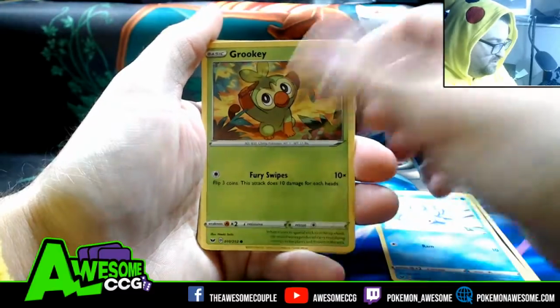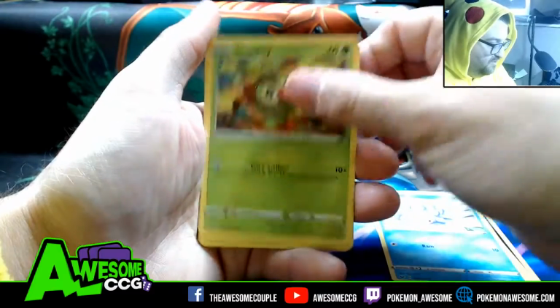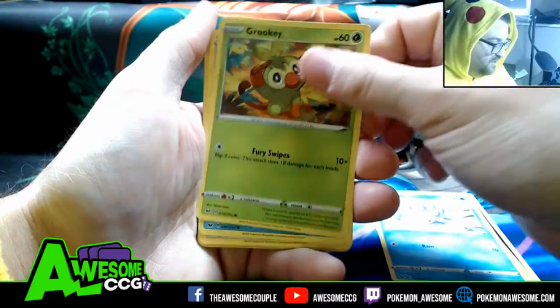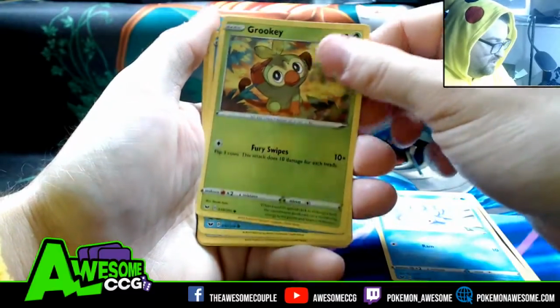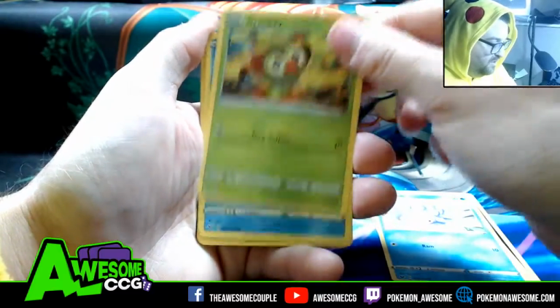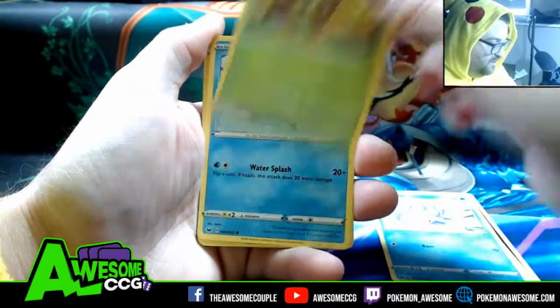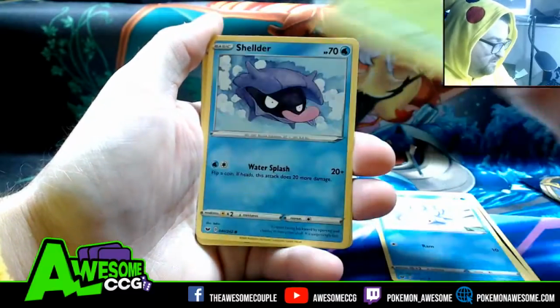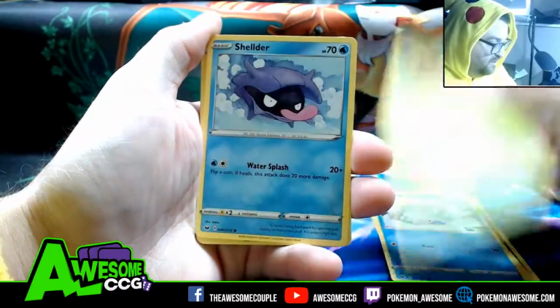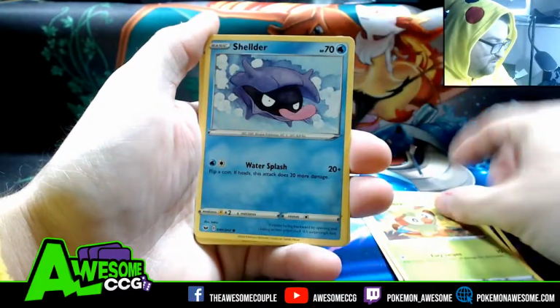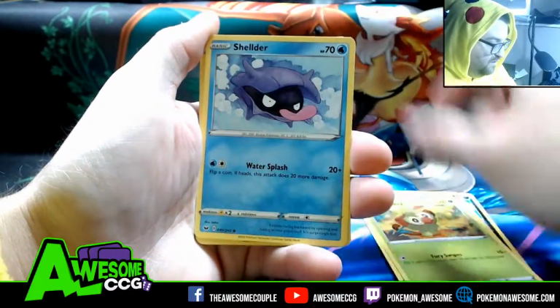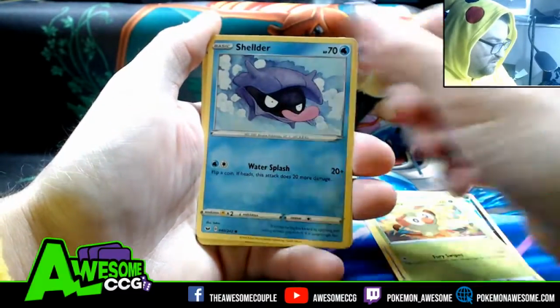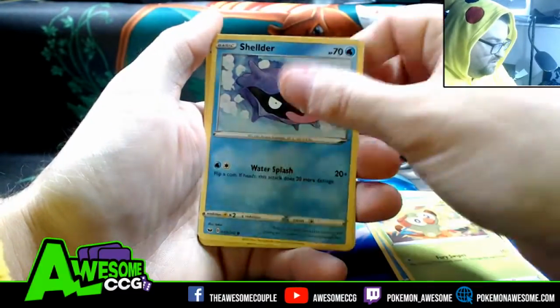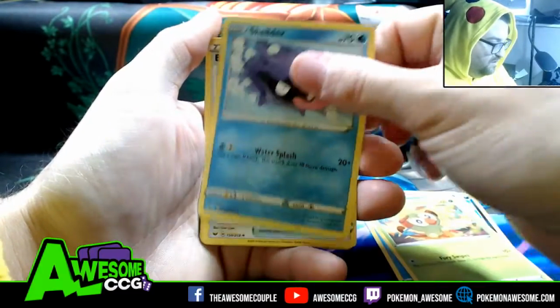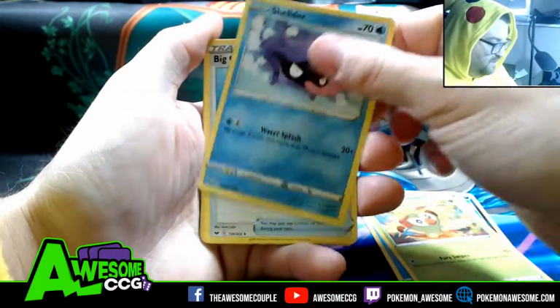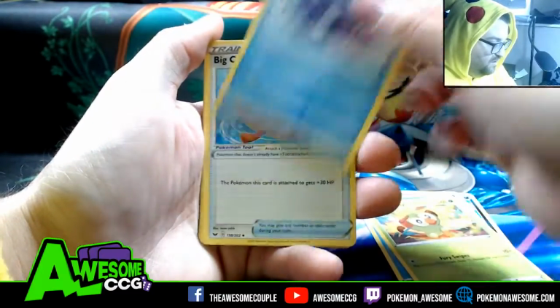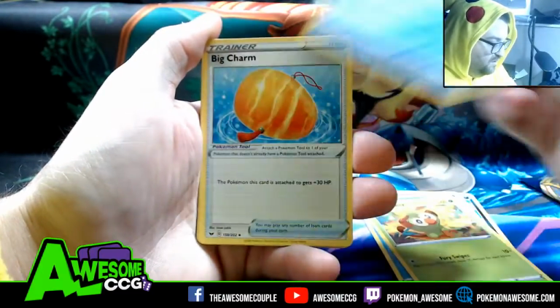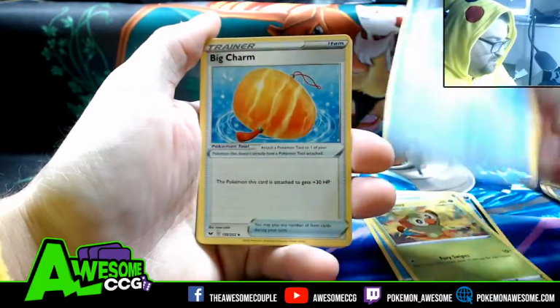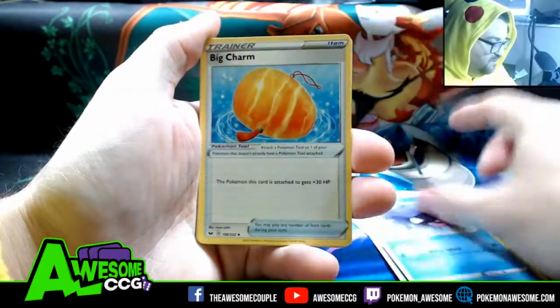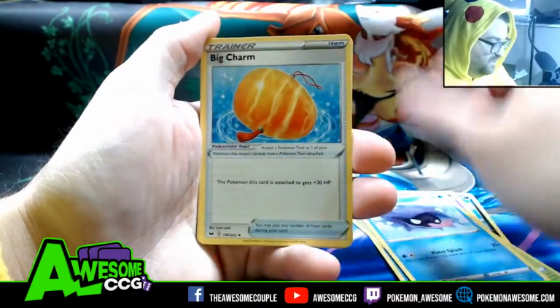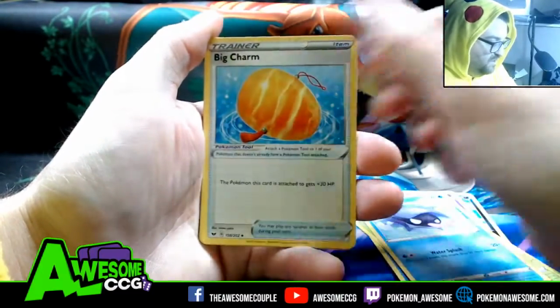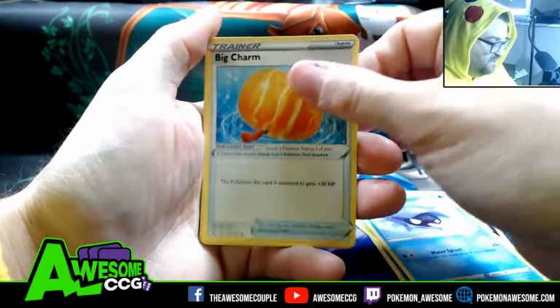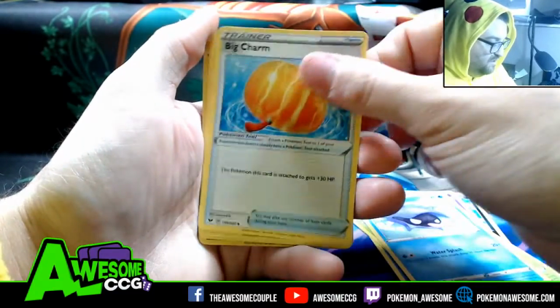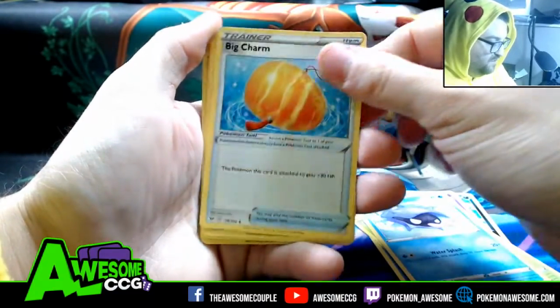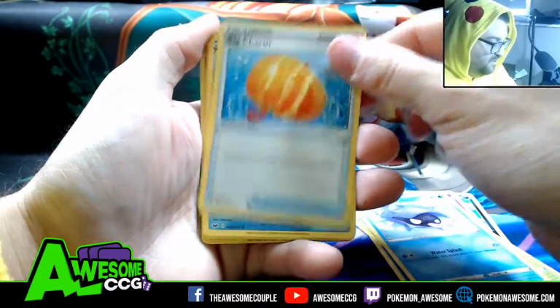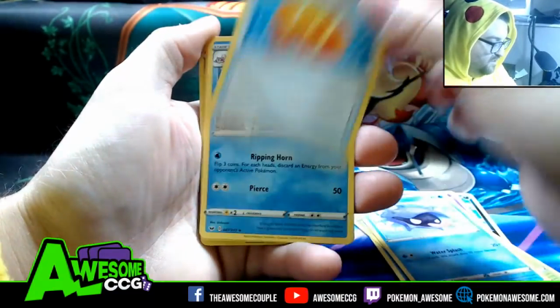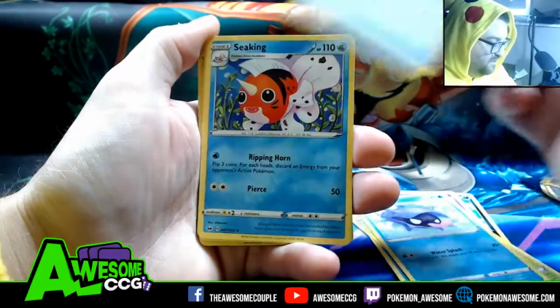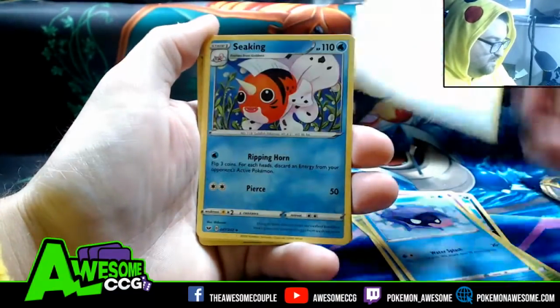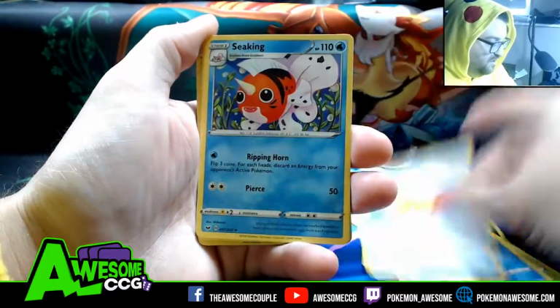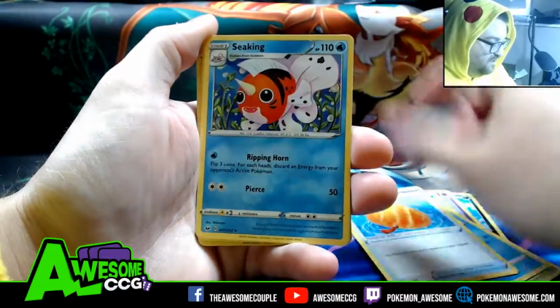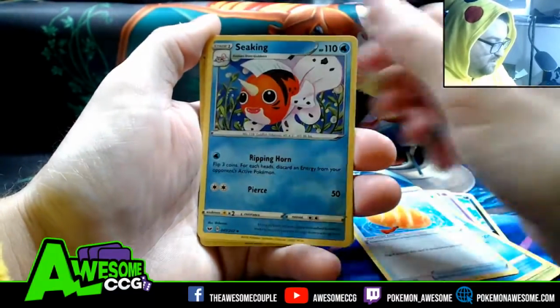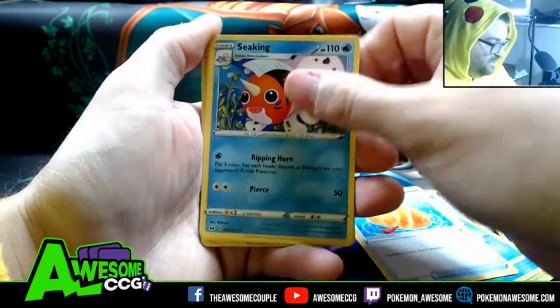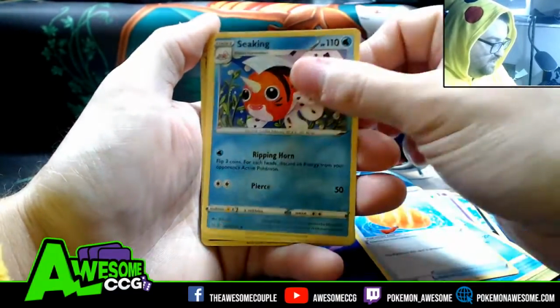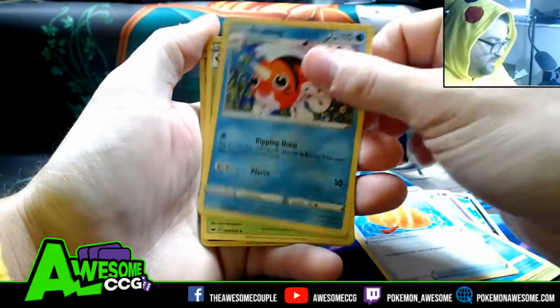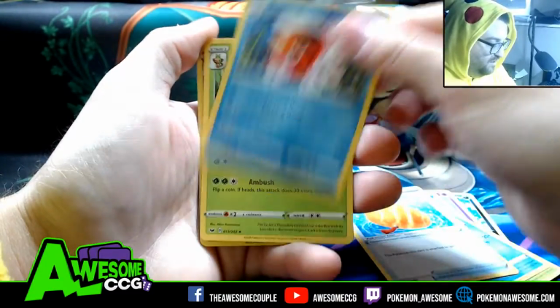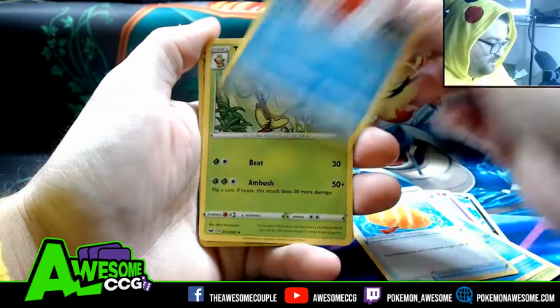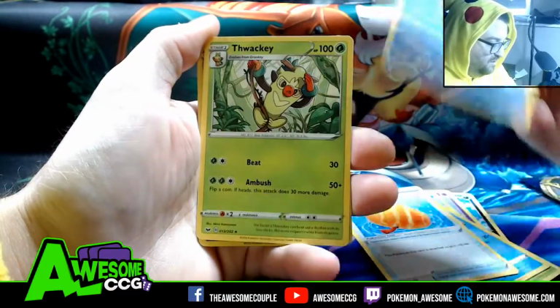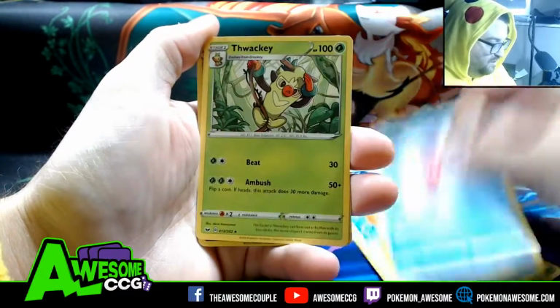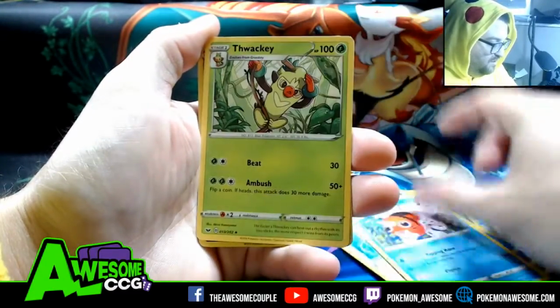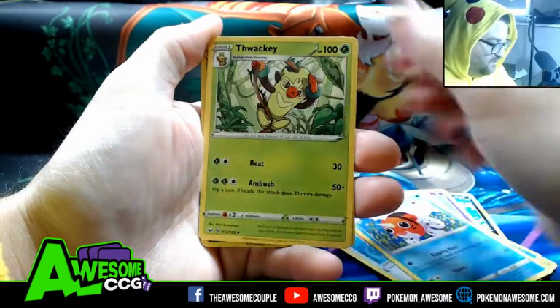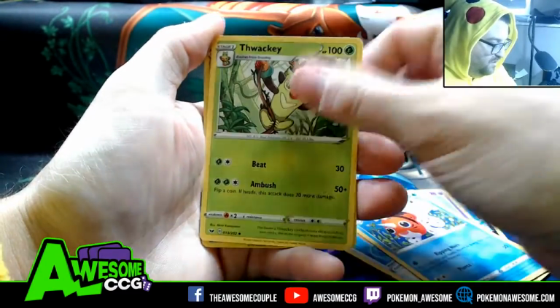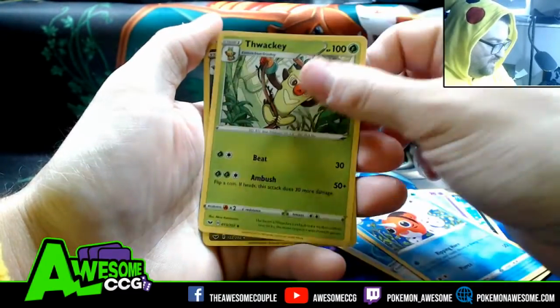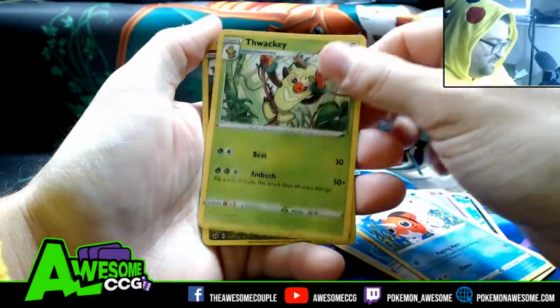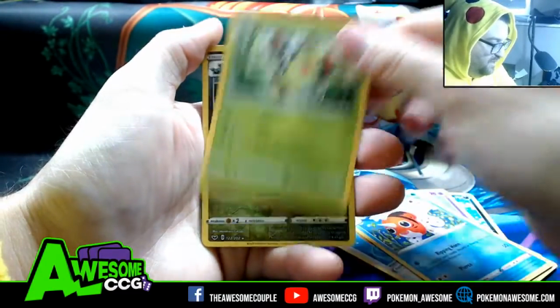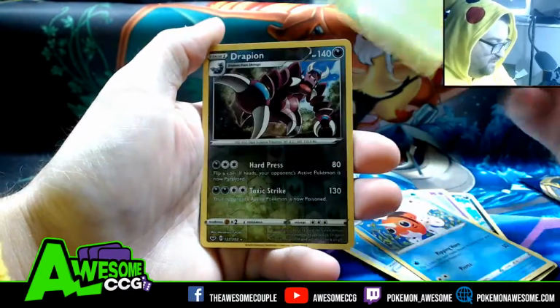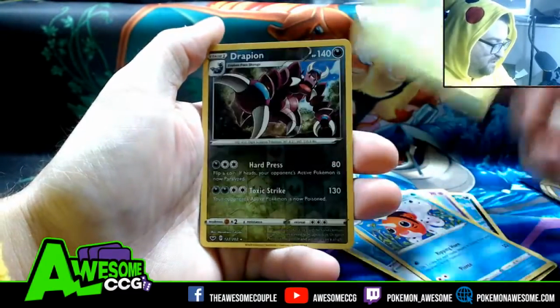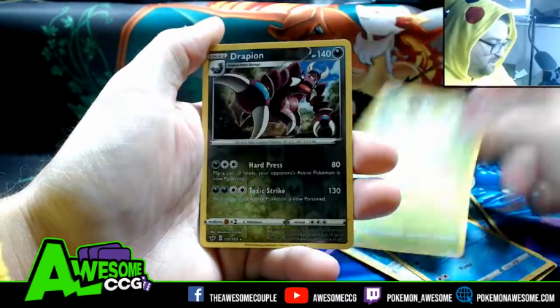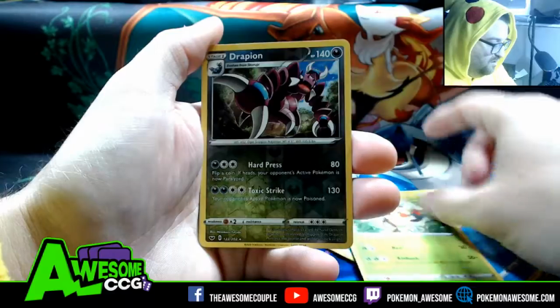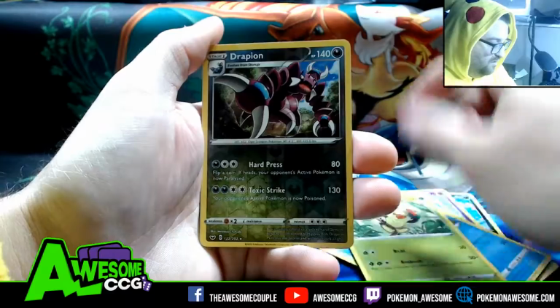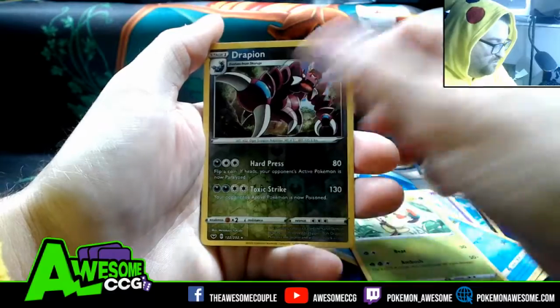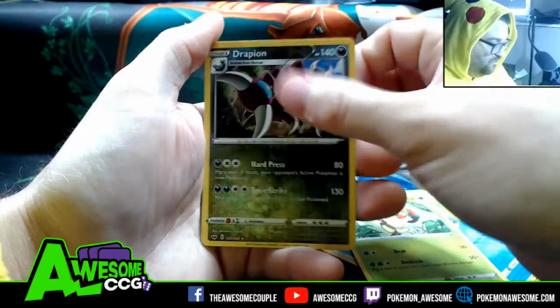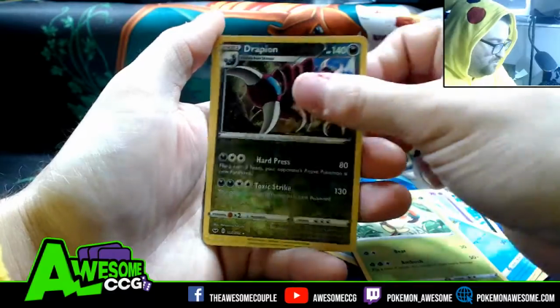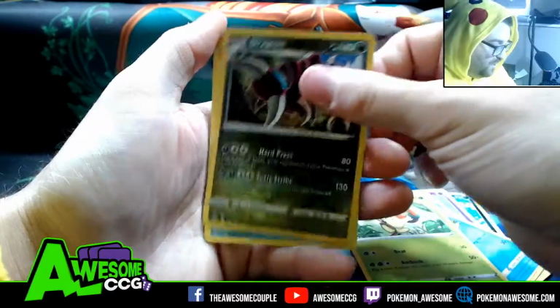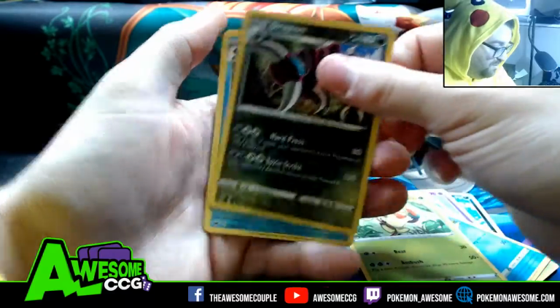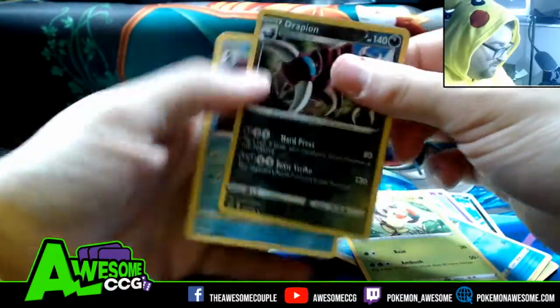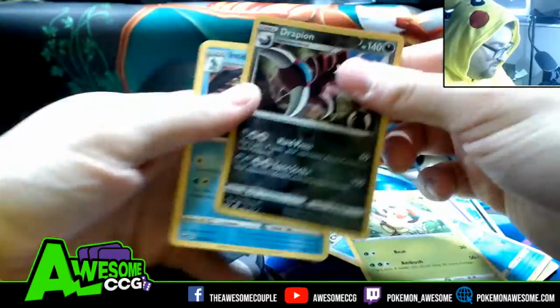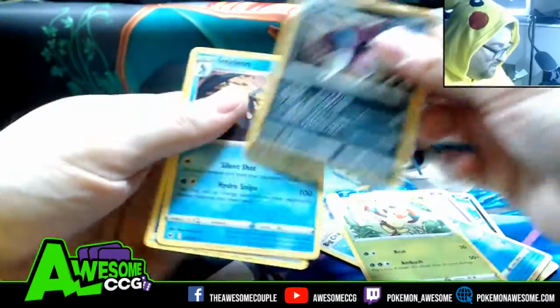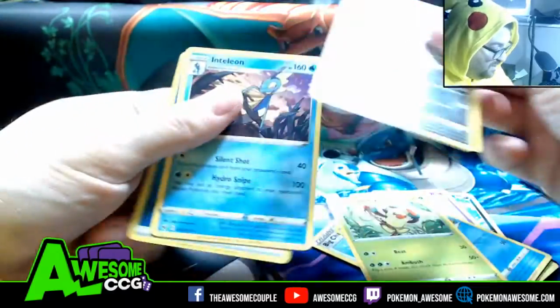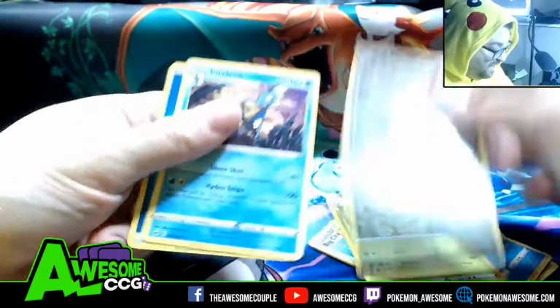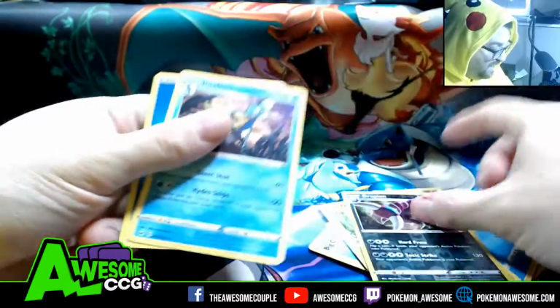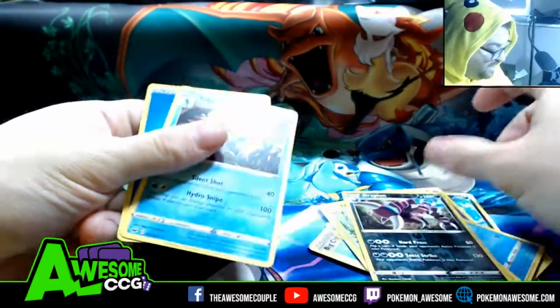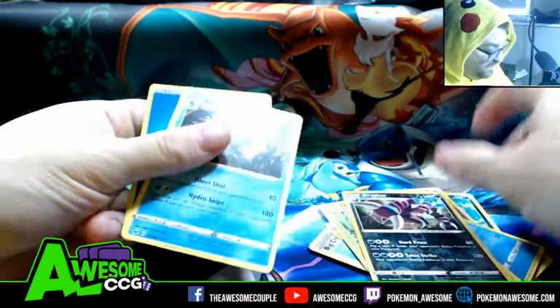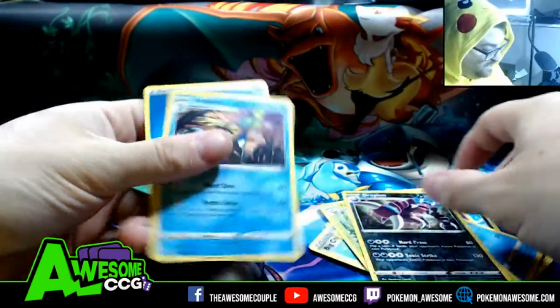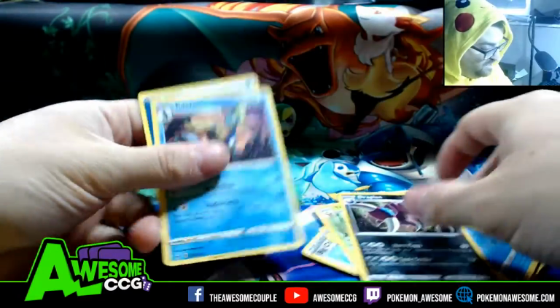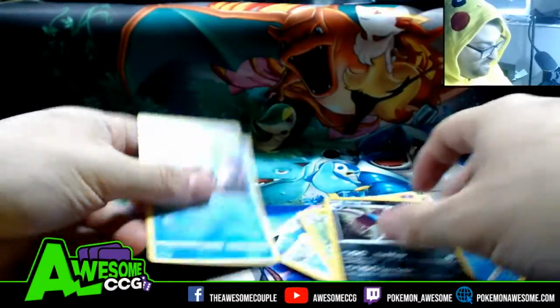Grookie, Sheldr, Big Charm, Seeking, Dwecky, Drapion, and Intaleon.